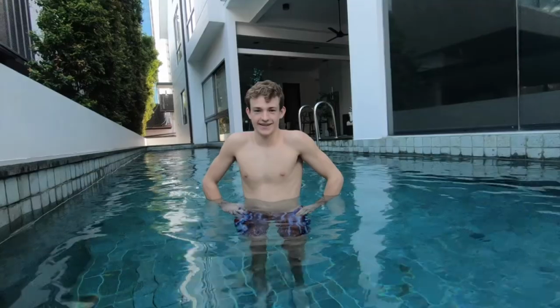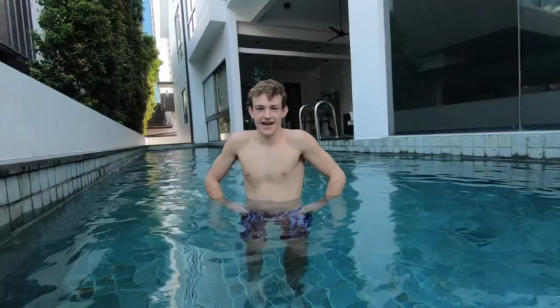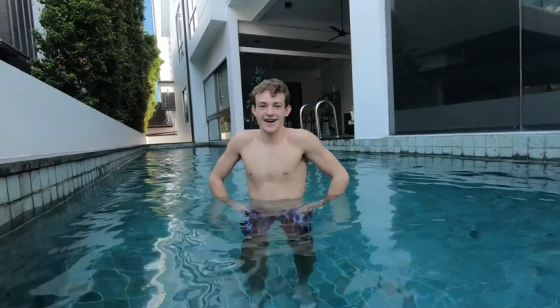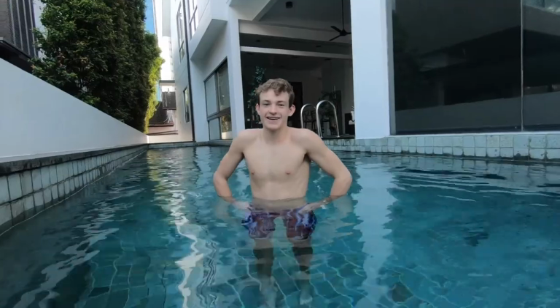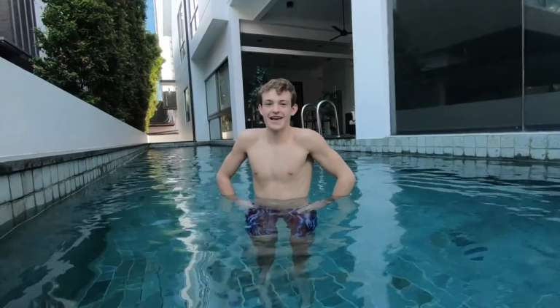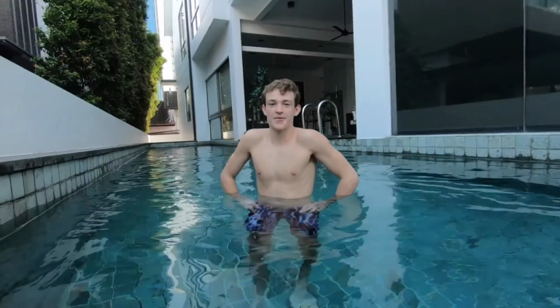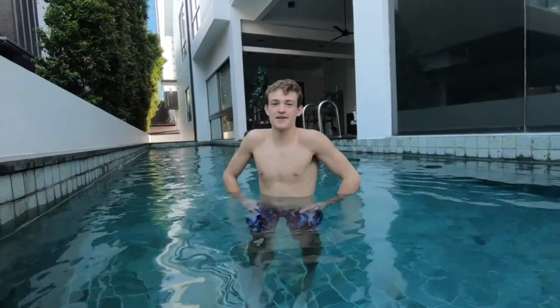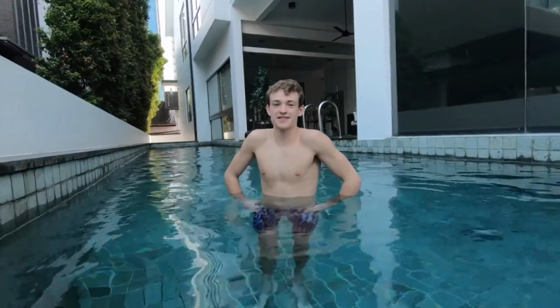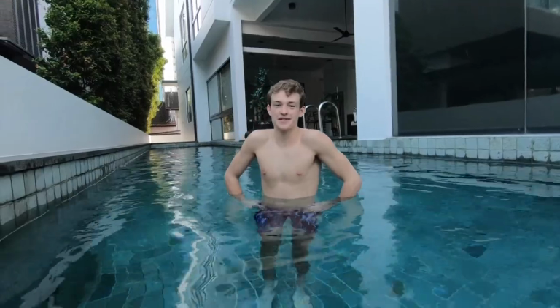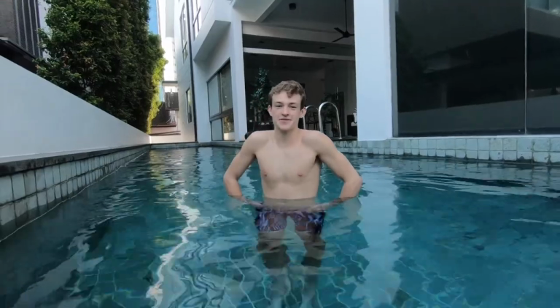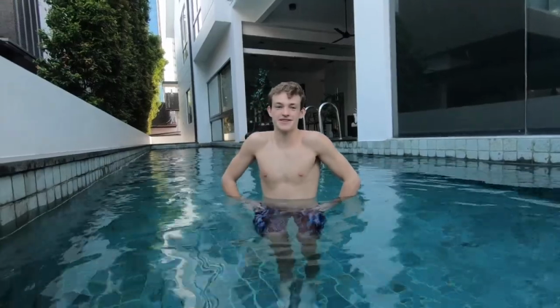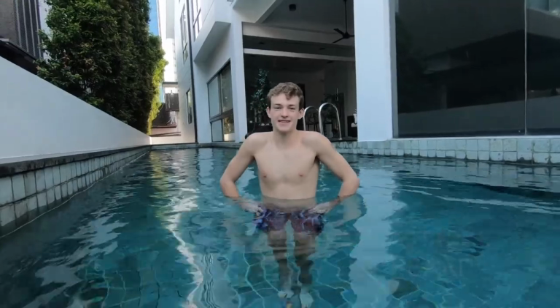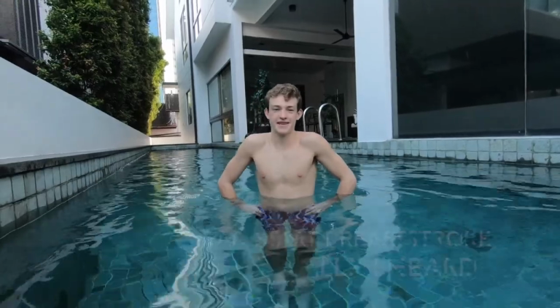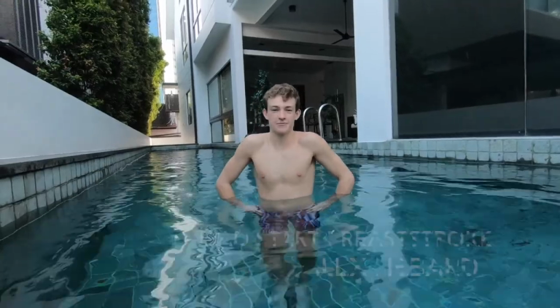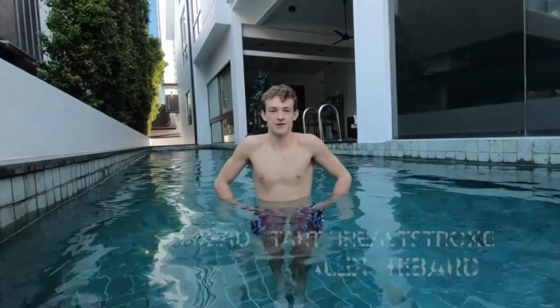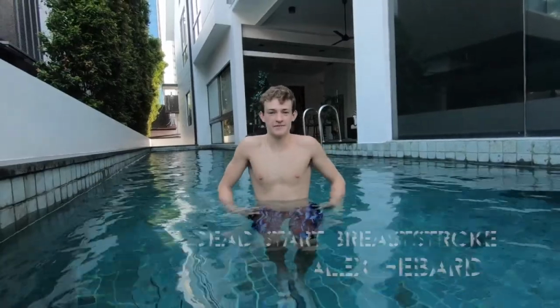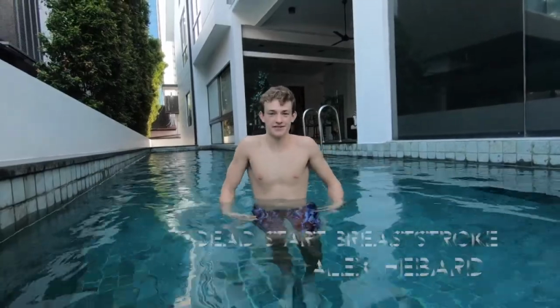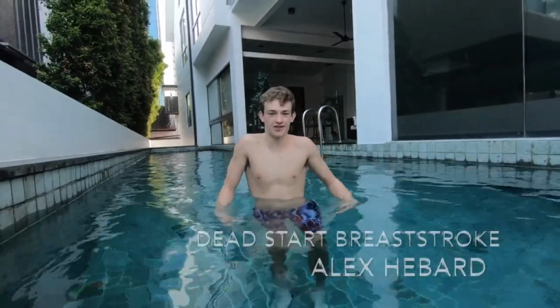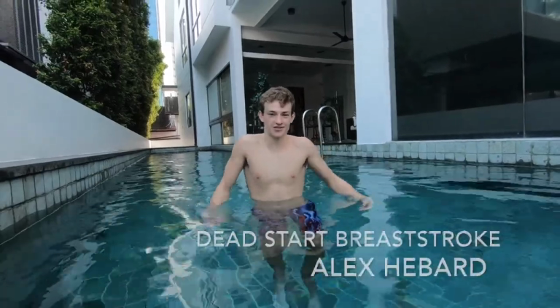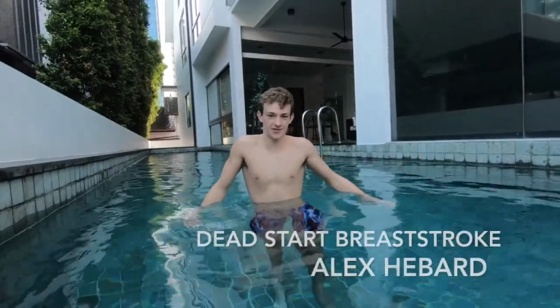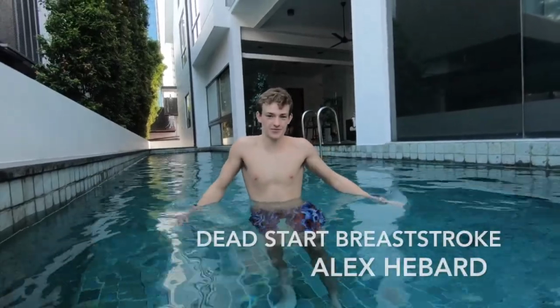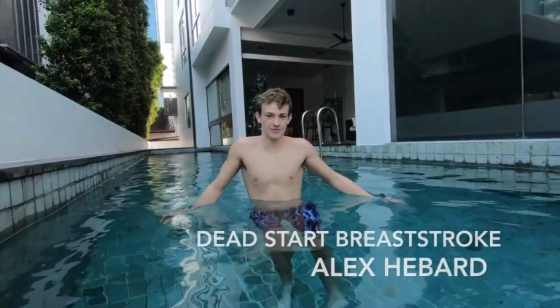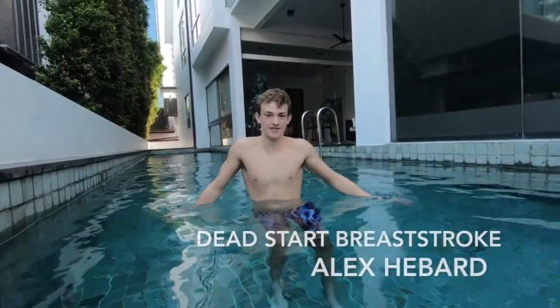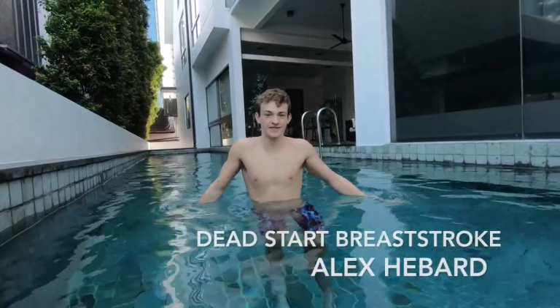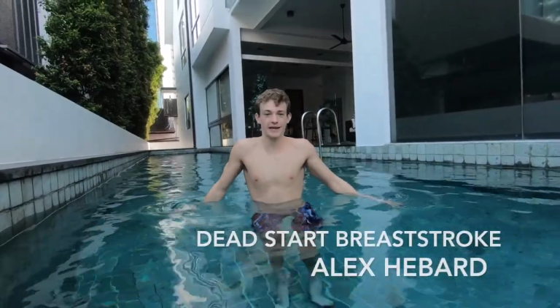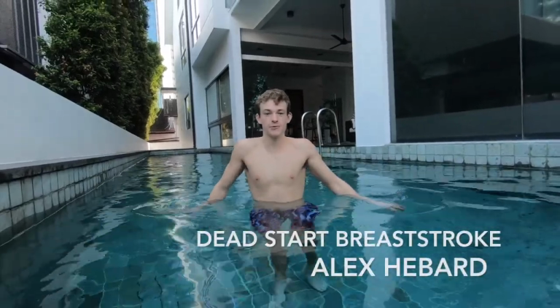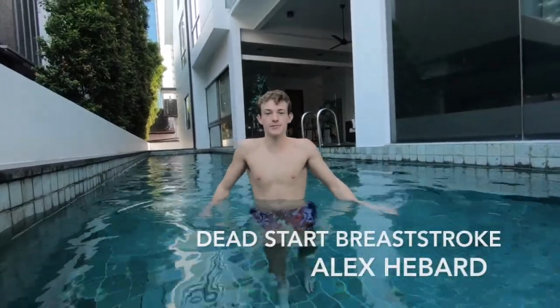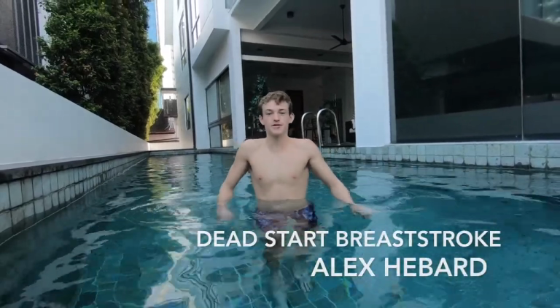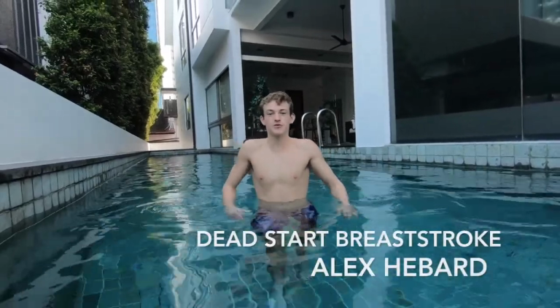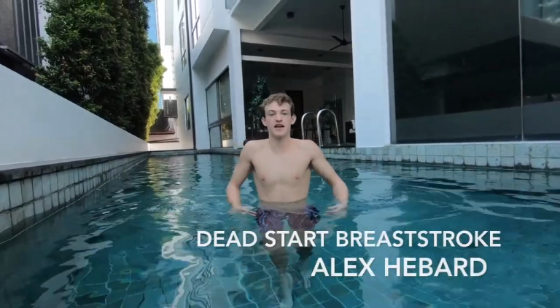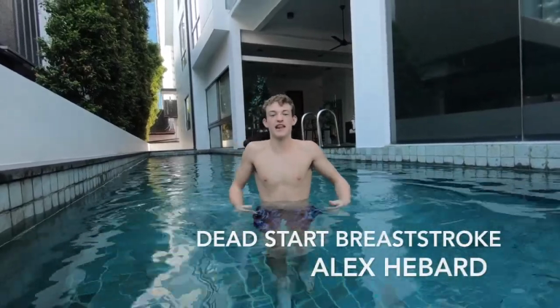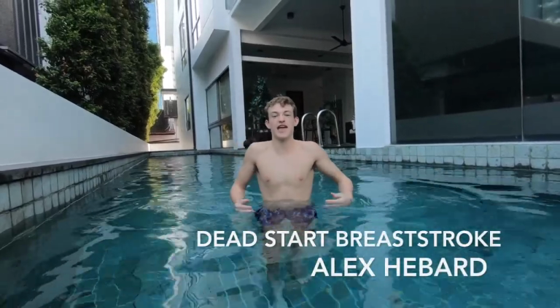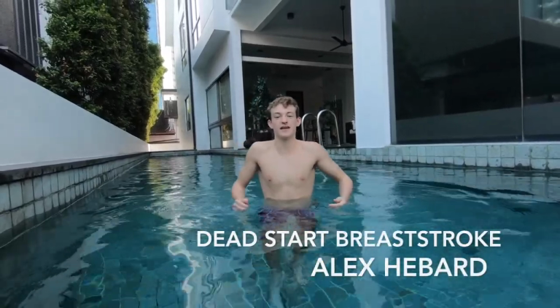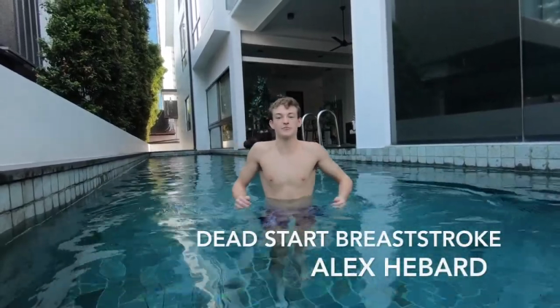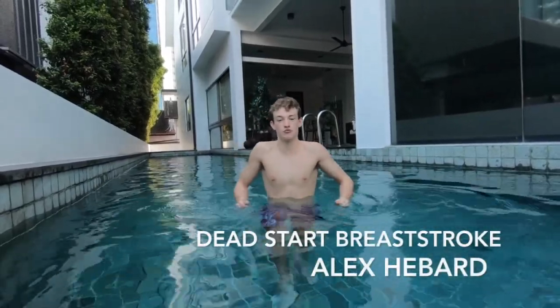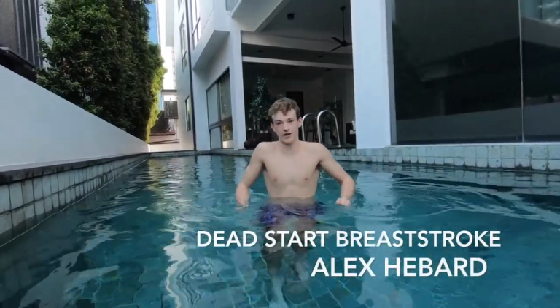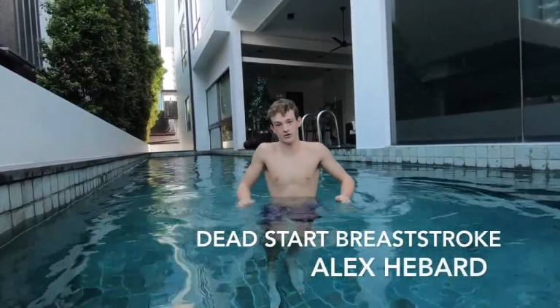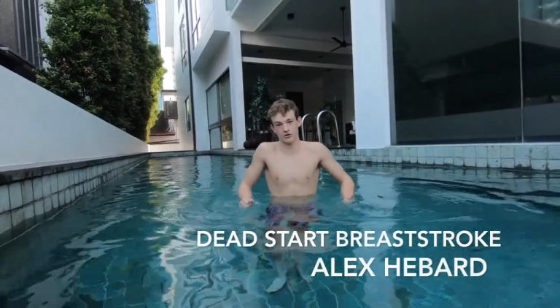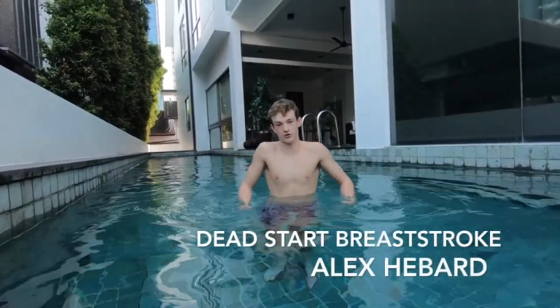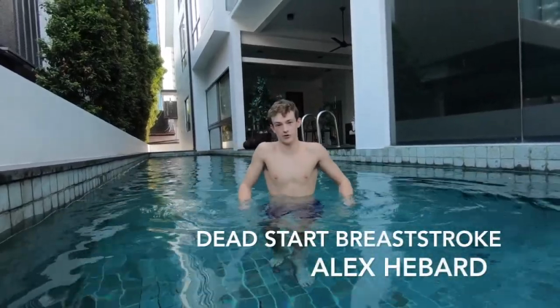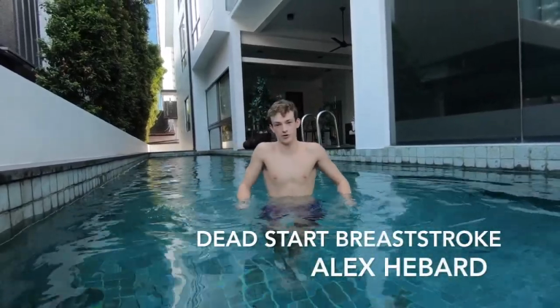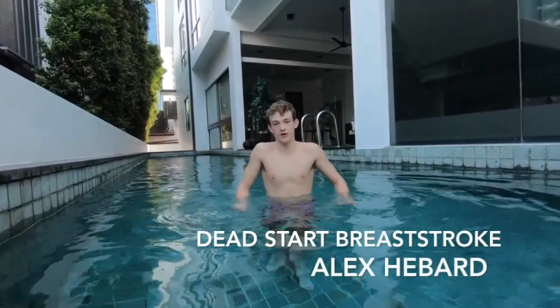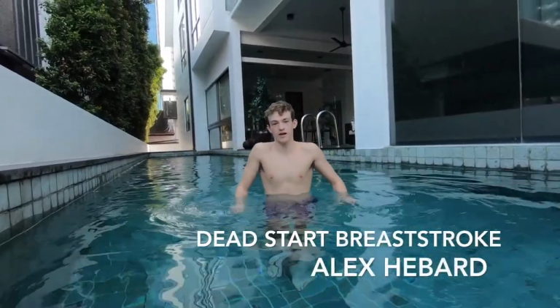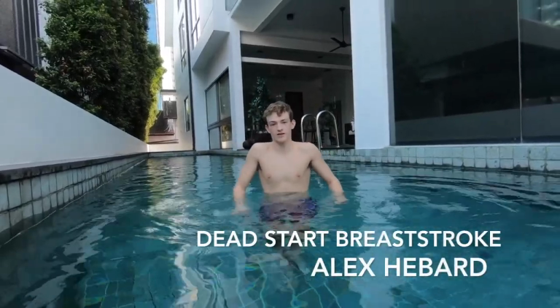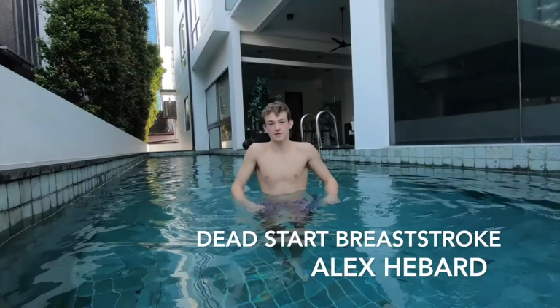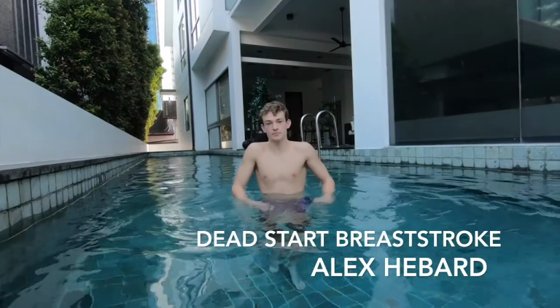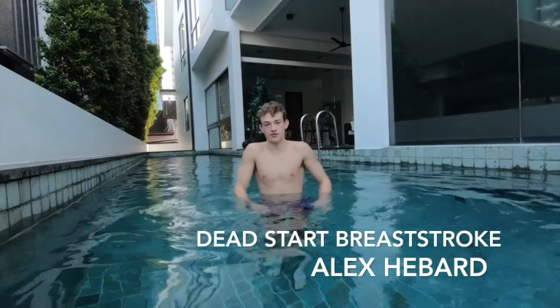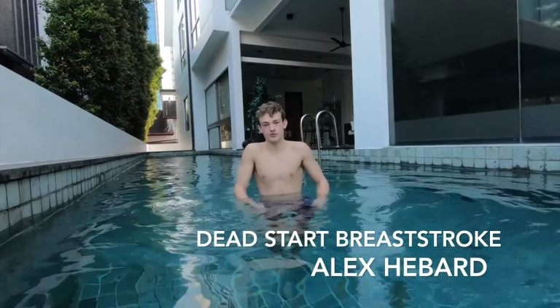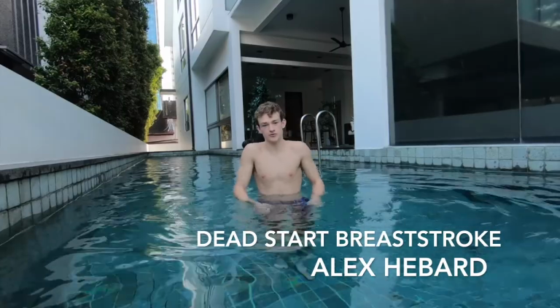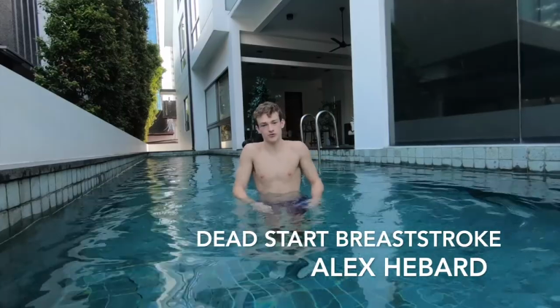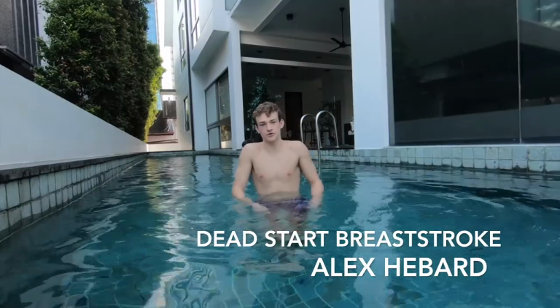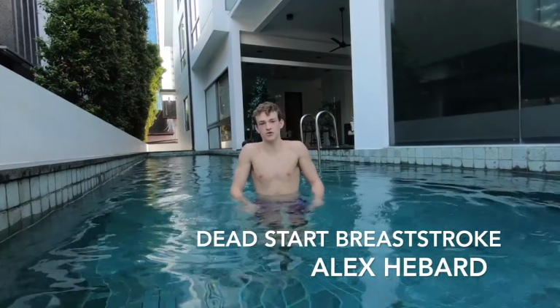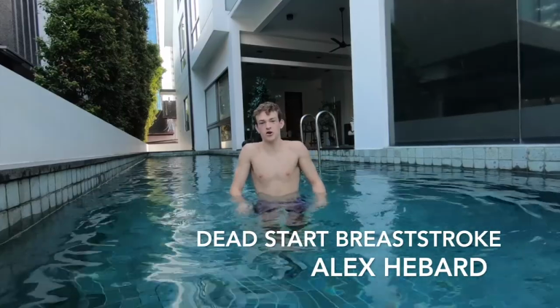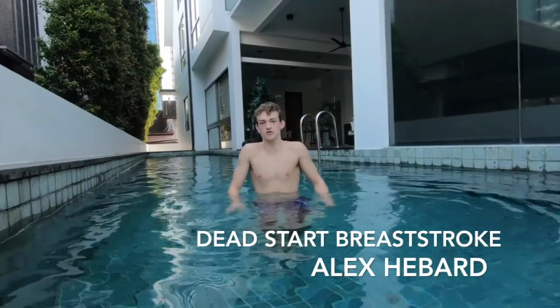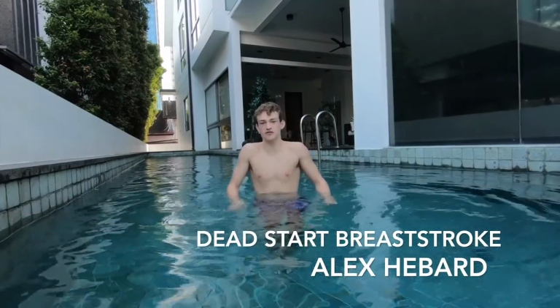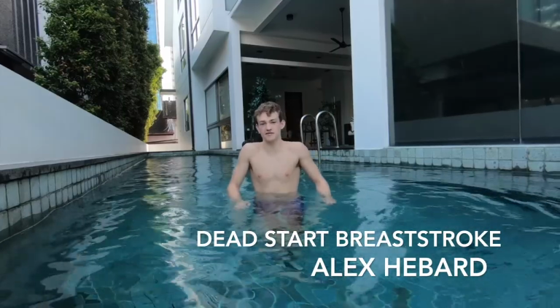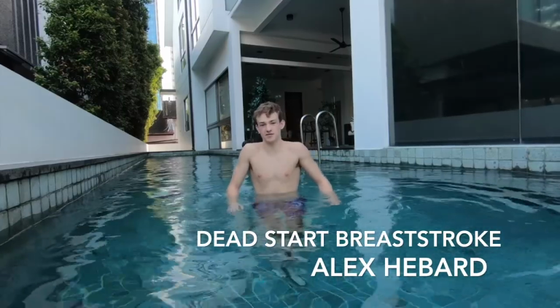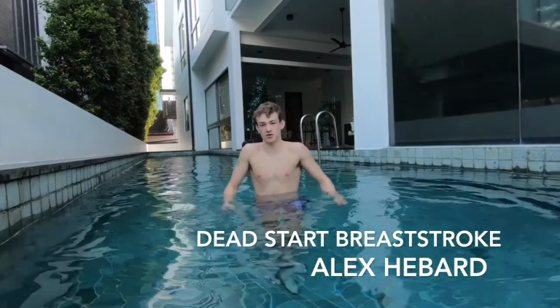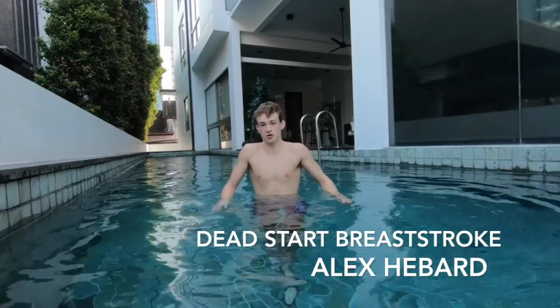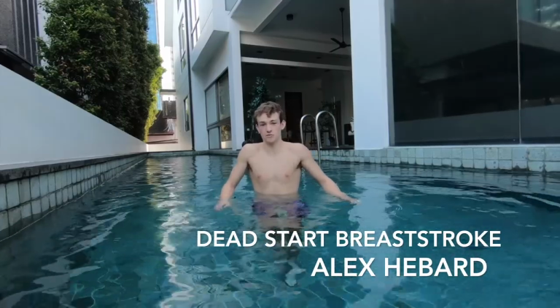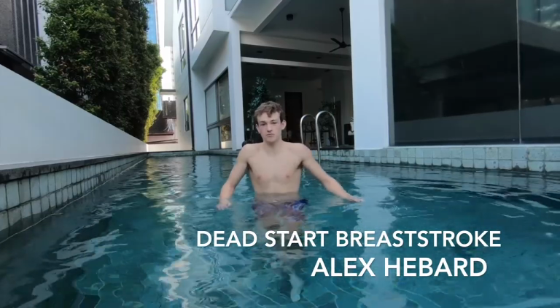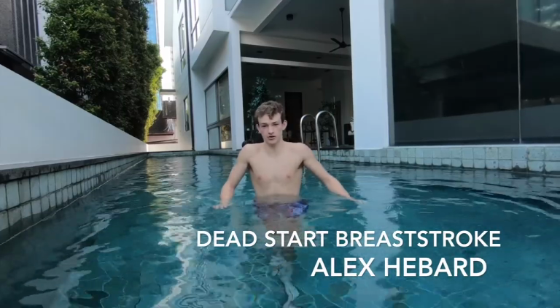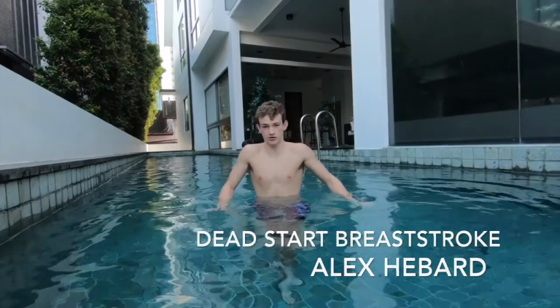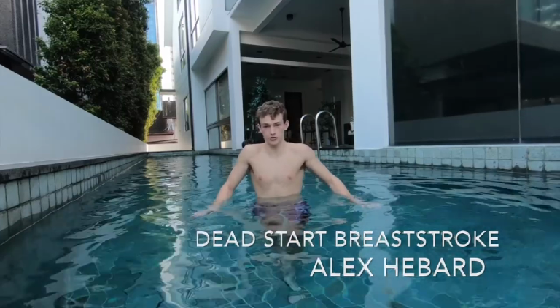Hi, I'm Alex Hibbard and welcome back to Non-Stop Swim. Today we'll be doing a breaststroke drill called dead start breaststroke.